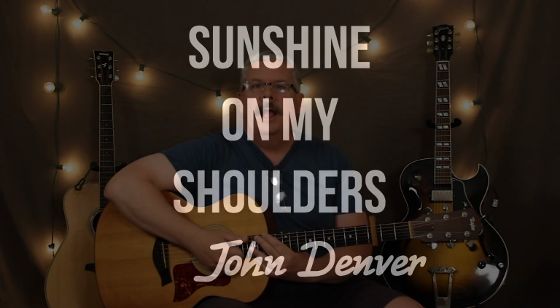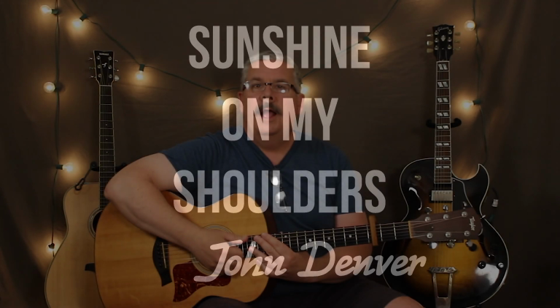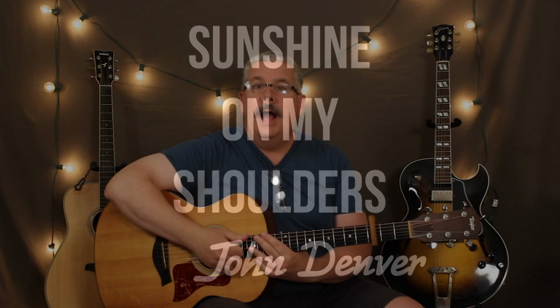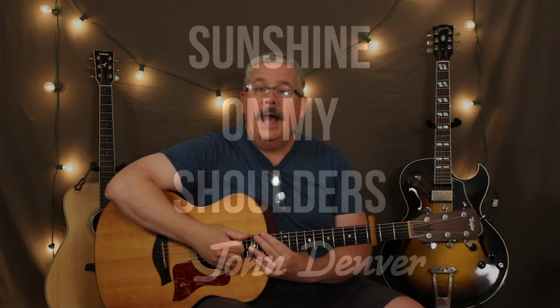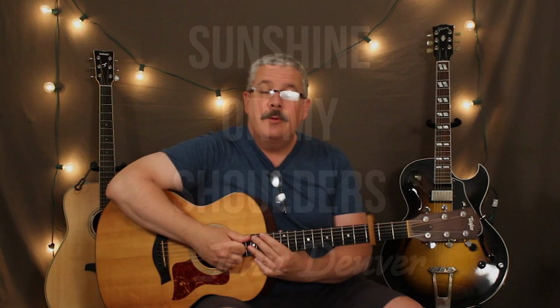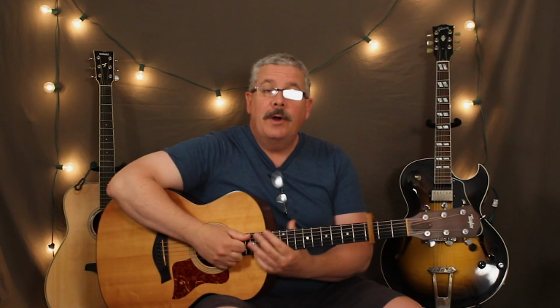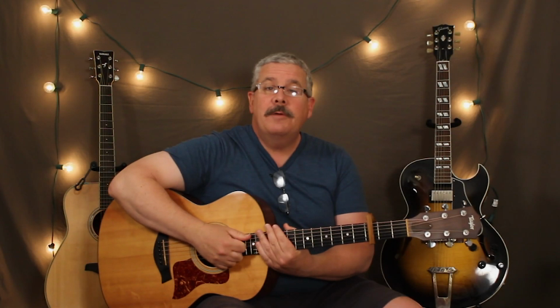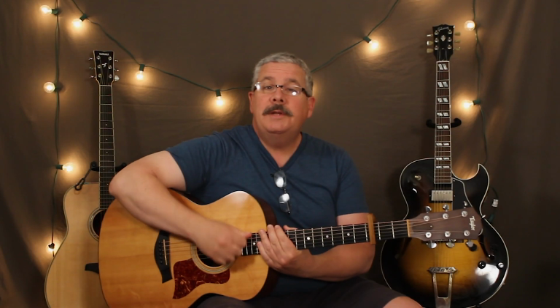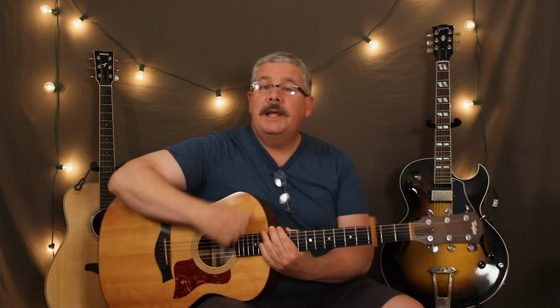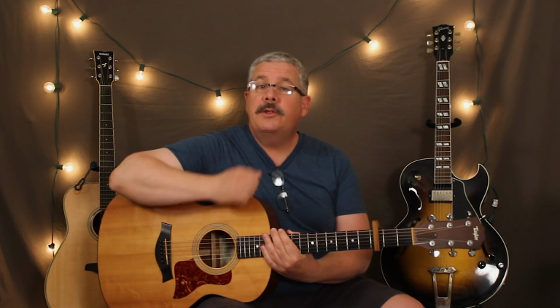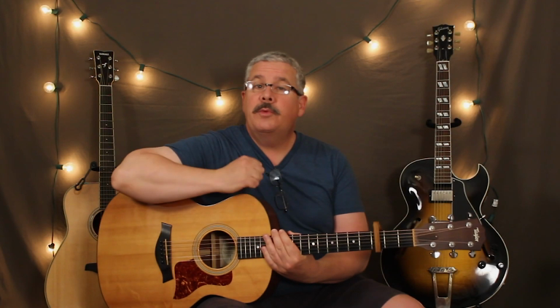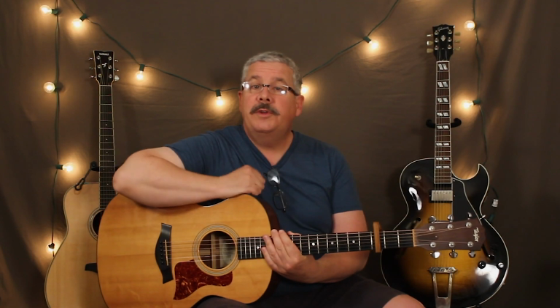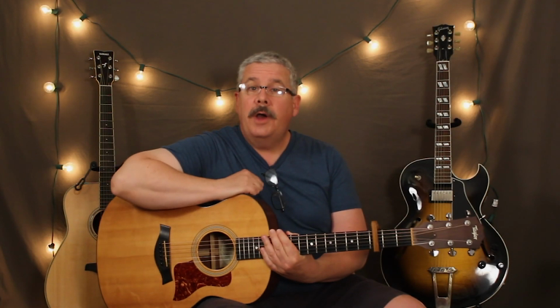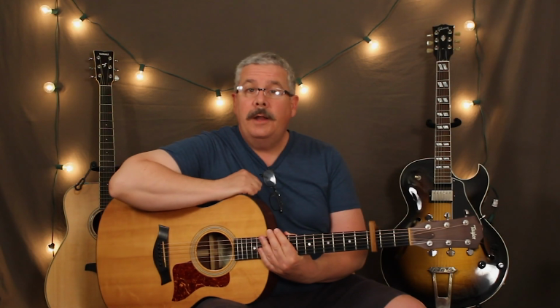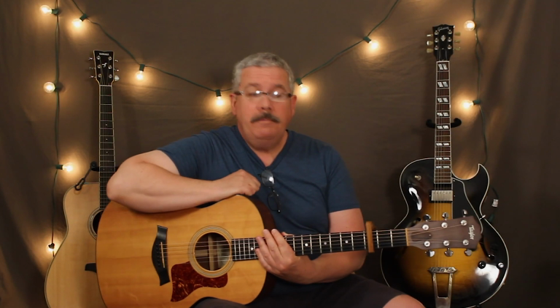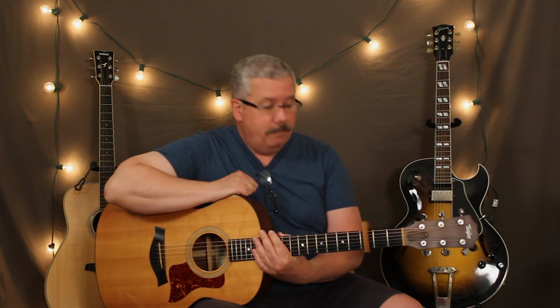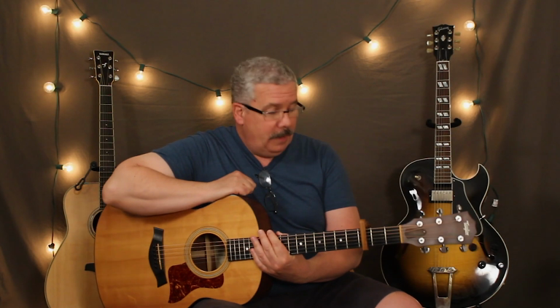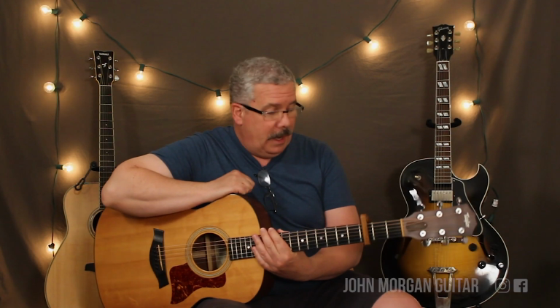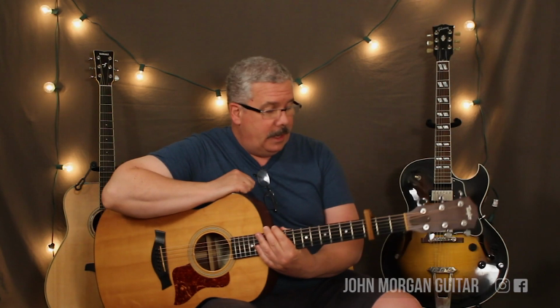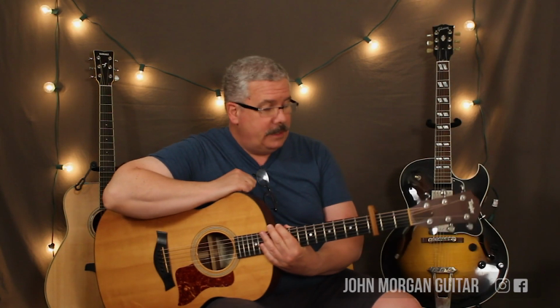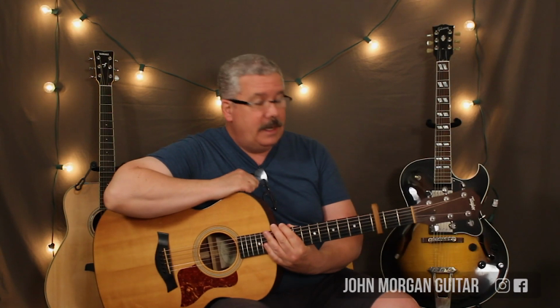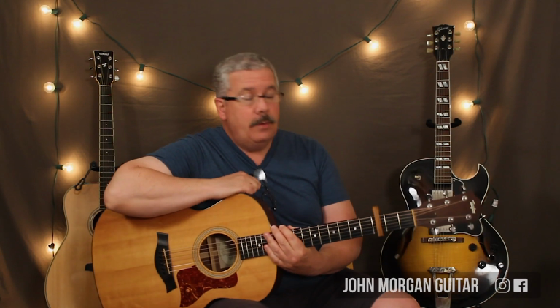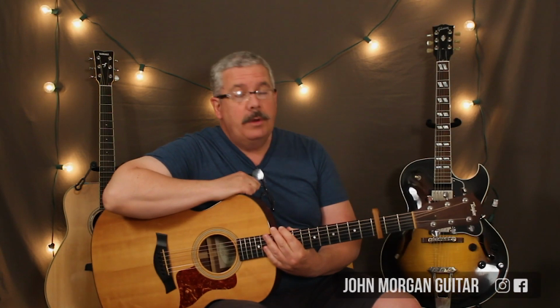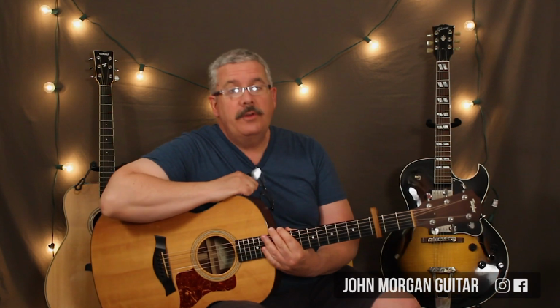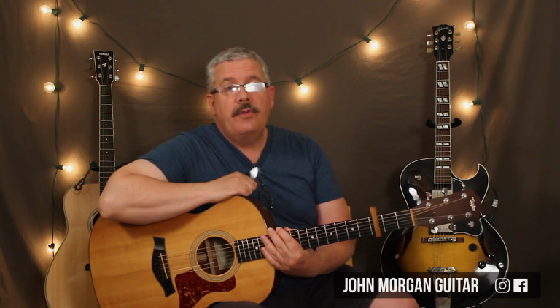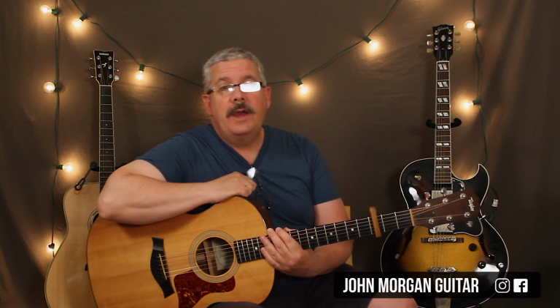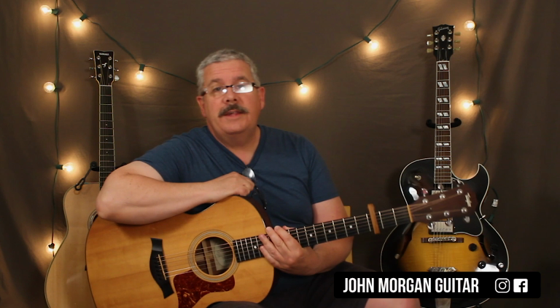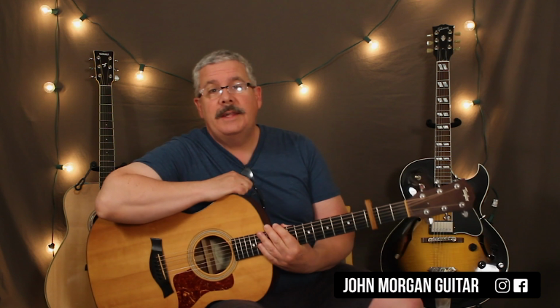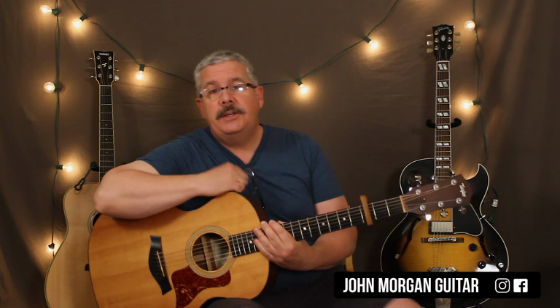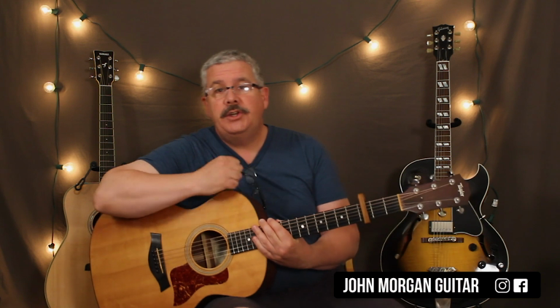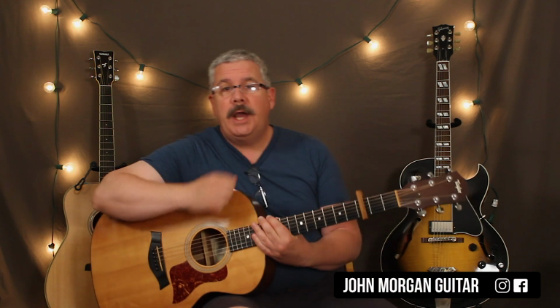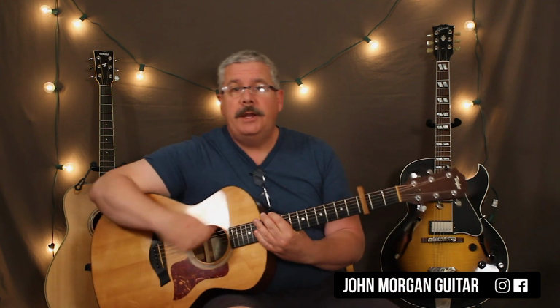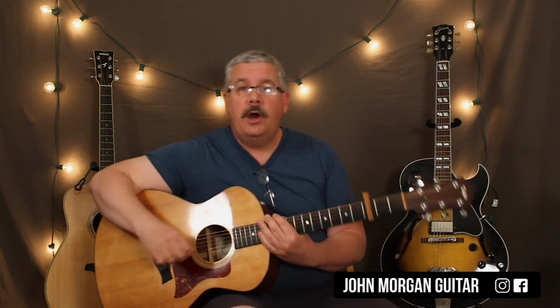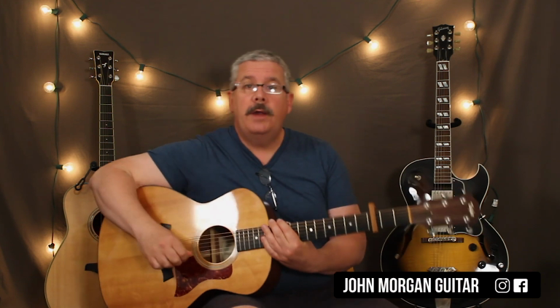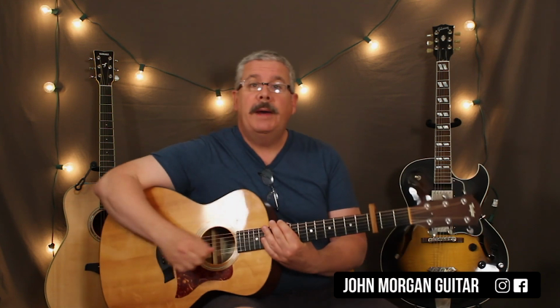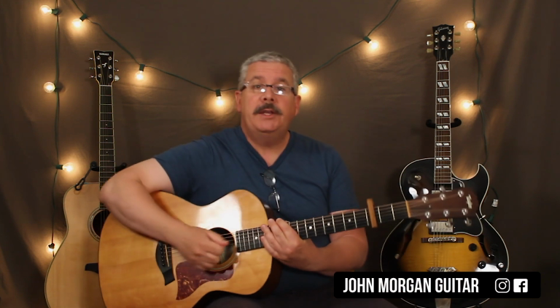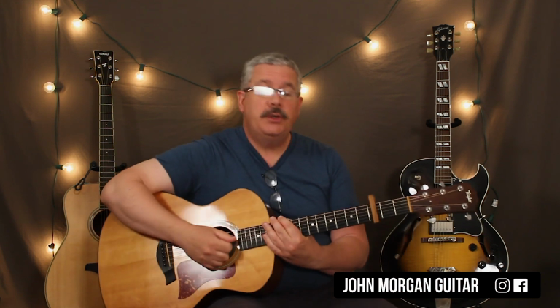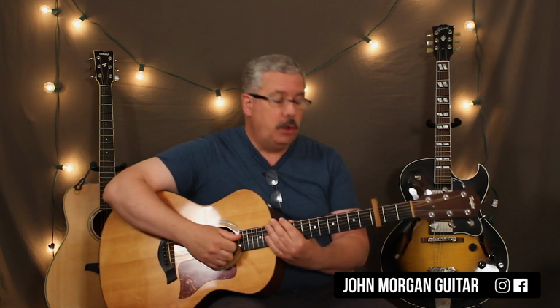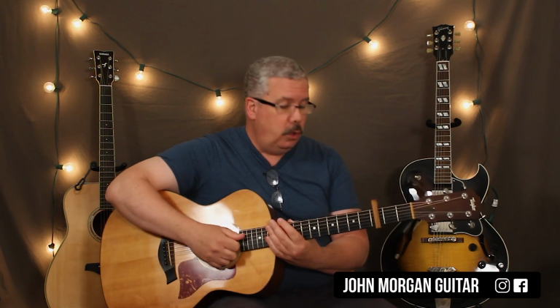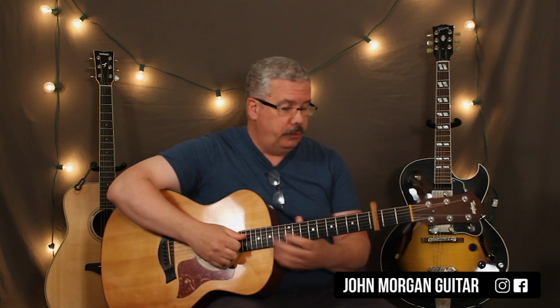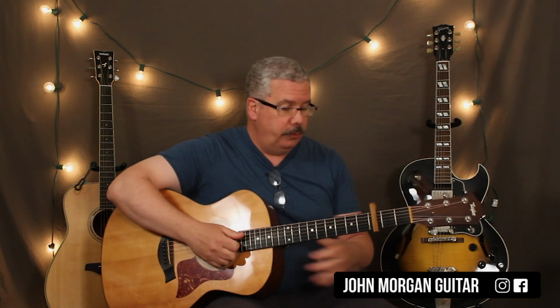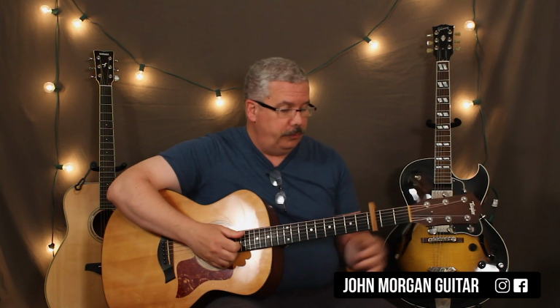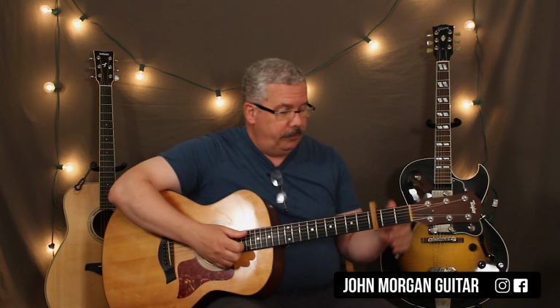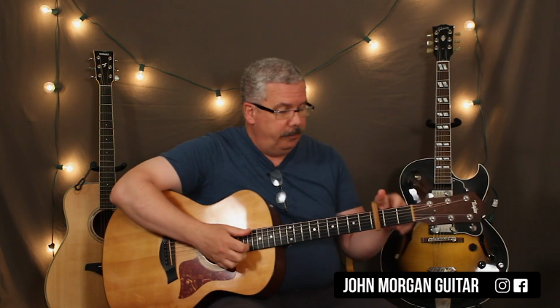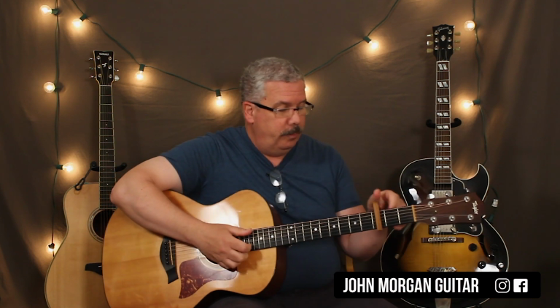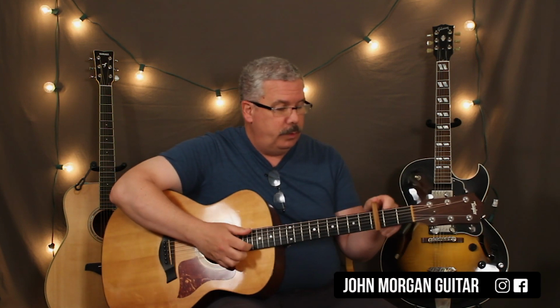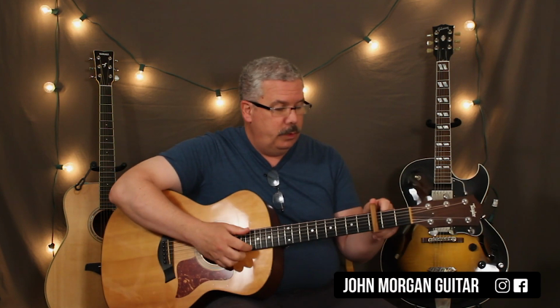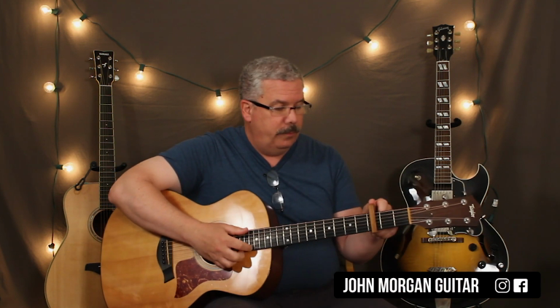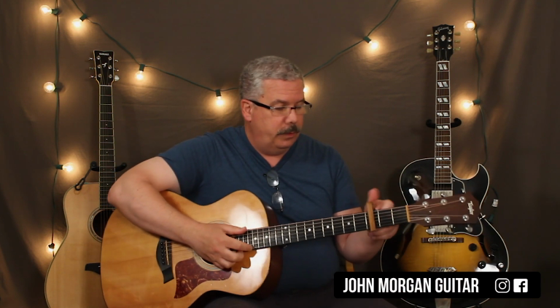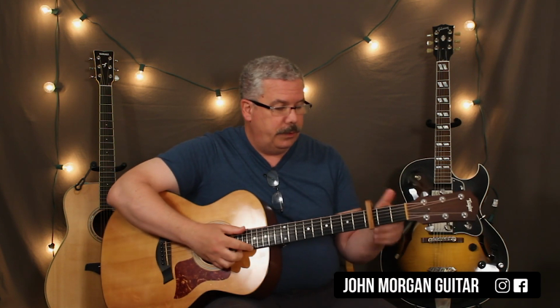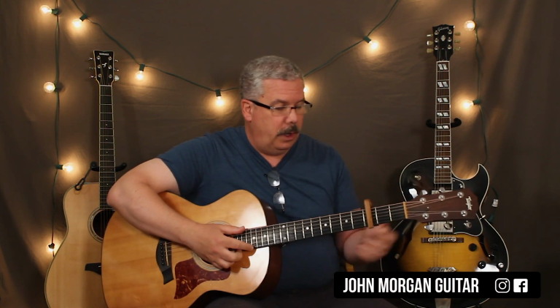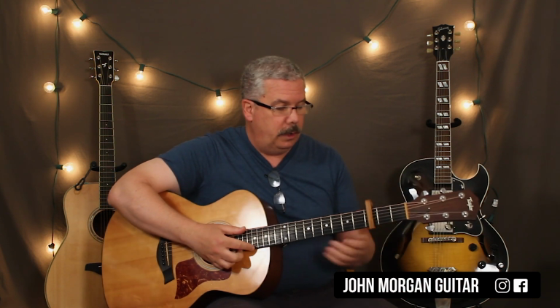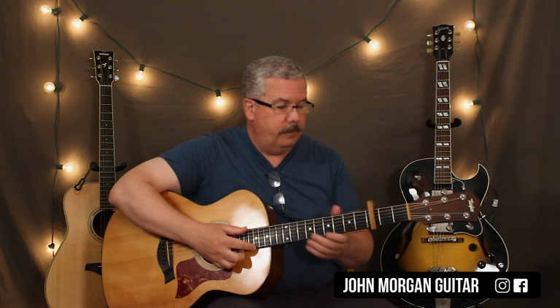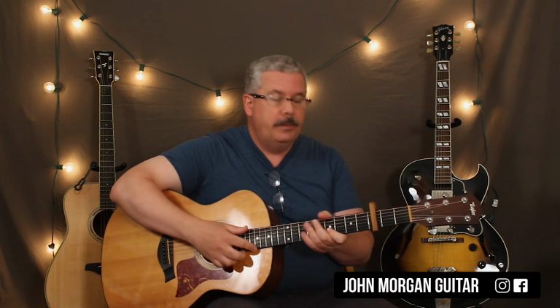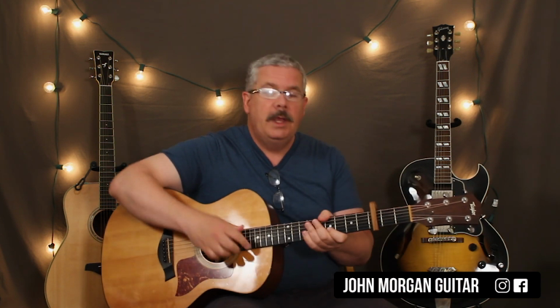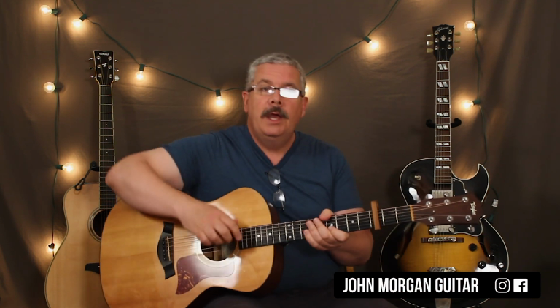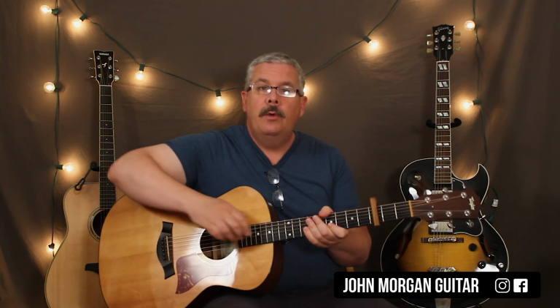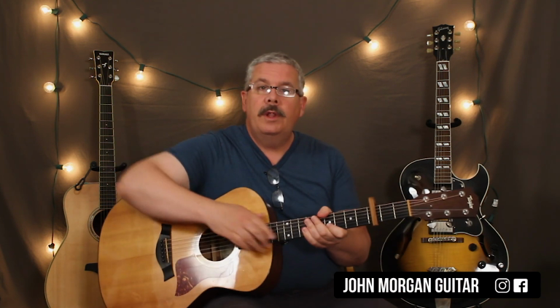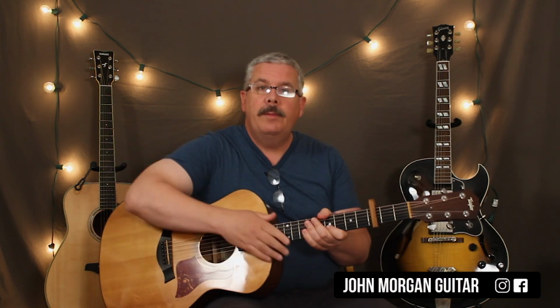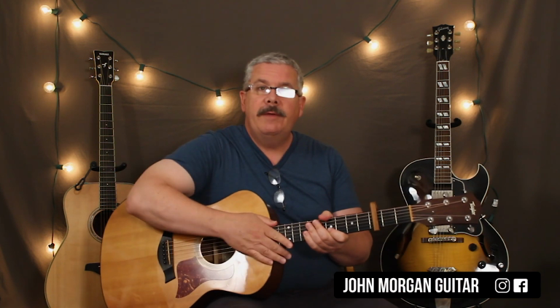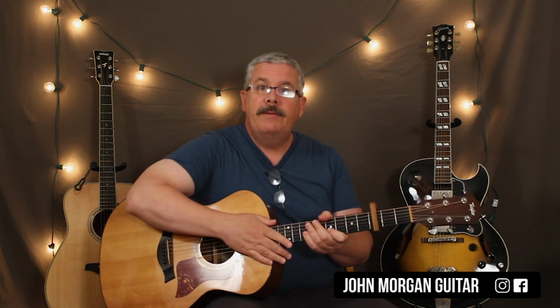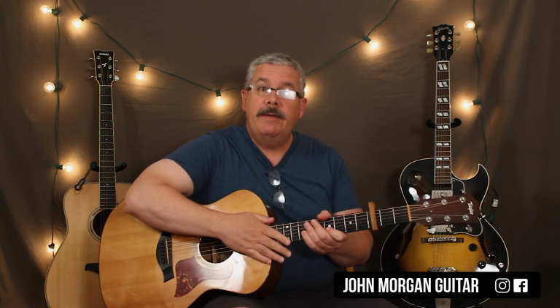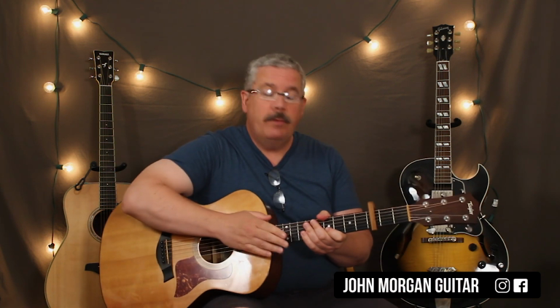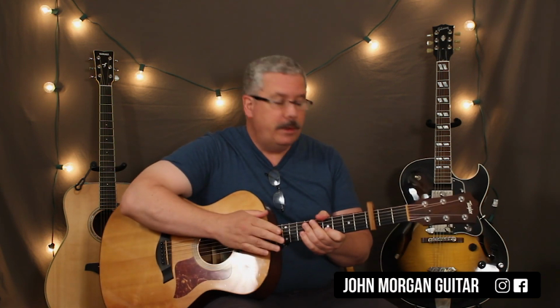Hi, welcome to Lessons with John. Today we're going to try Sunshine on My Shoulders. Beautiful song. One of my favorites.